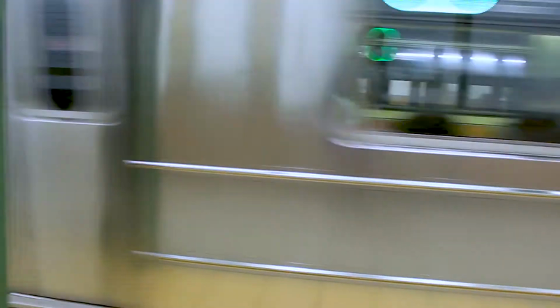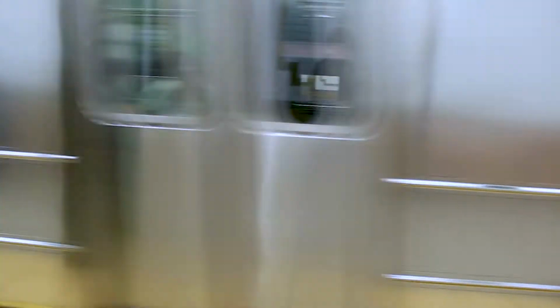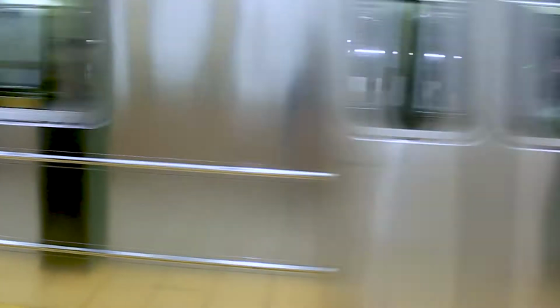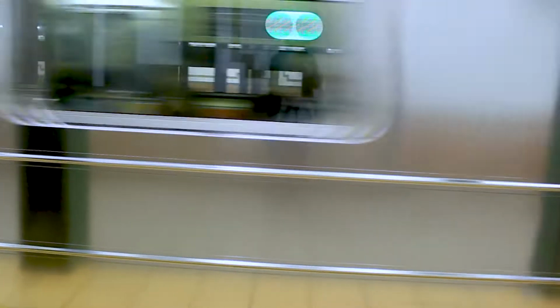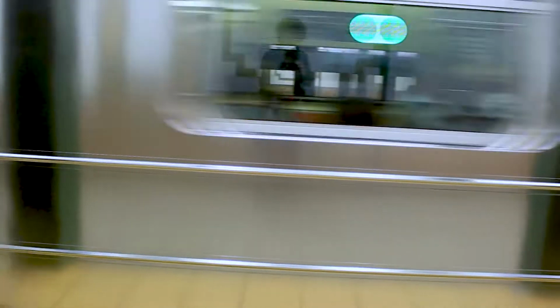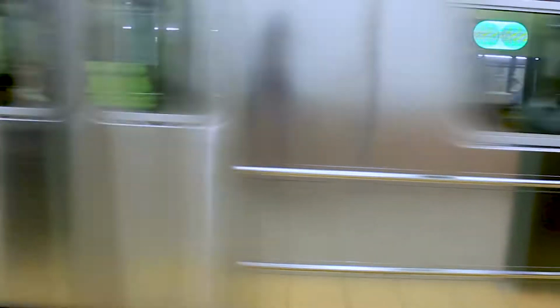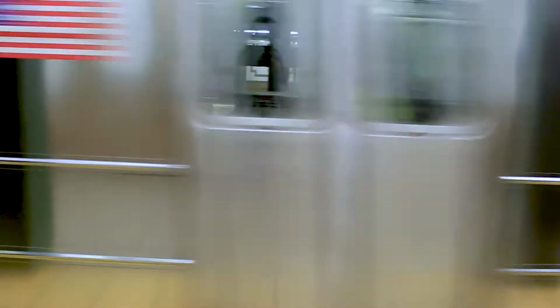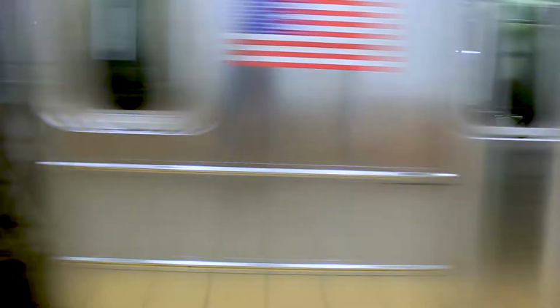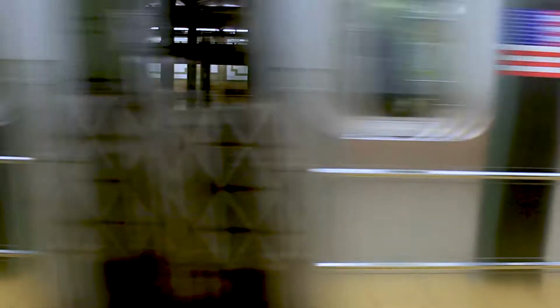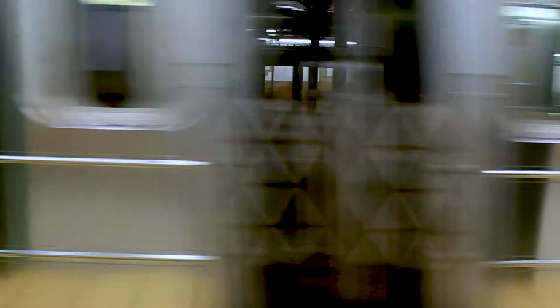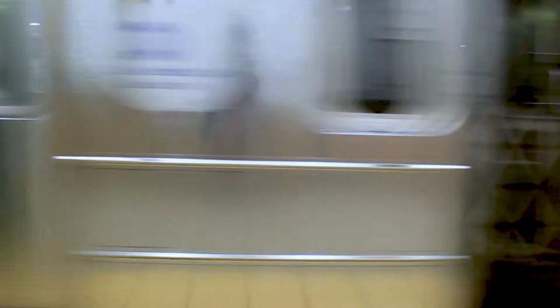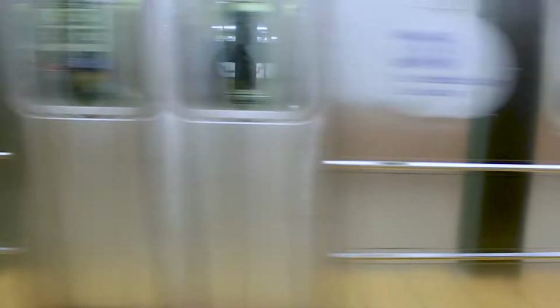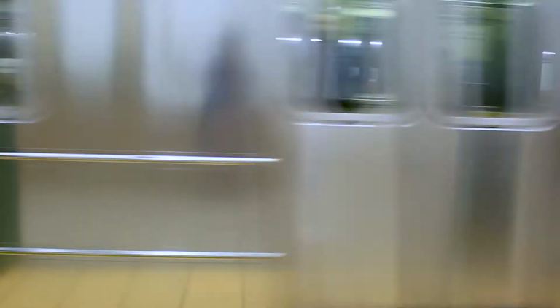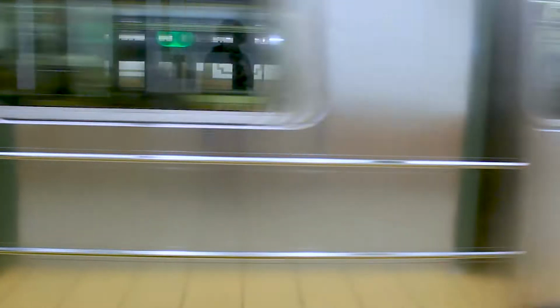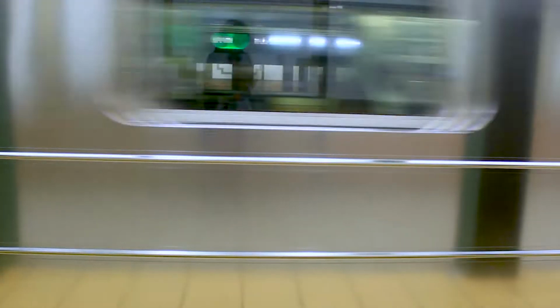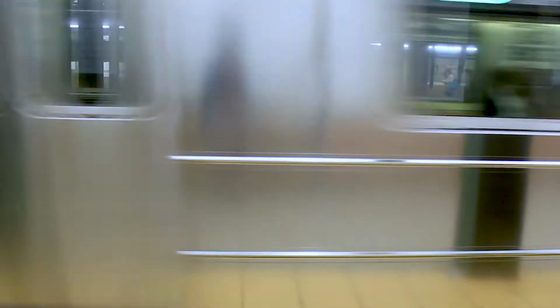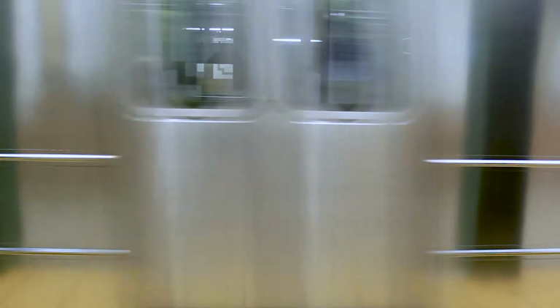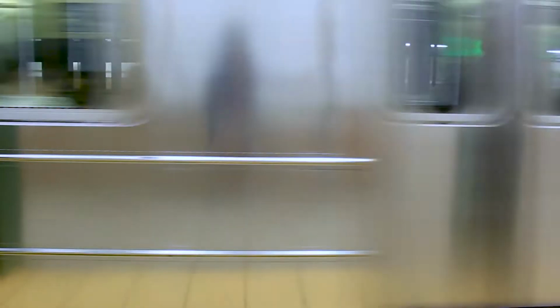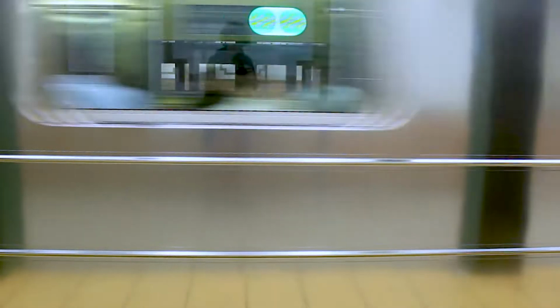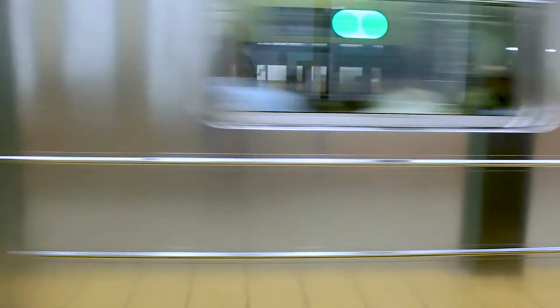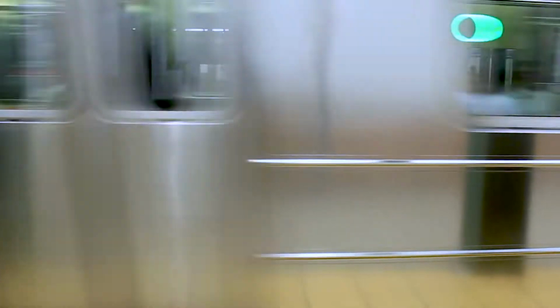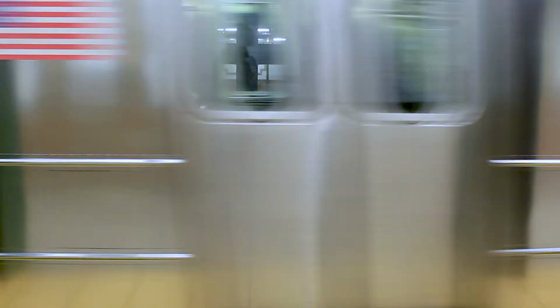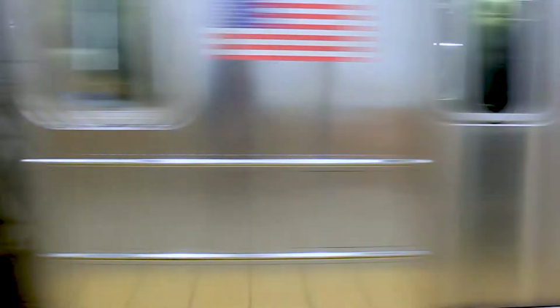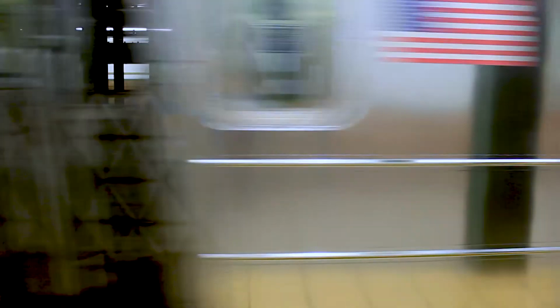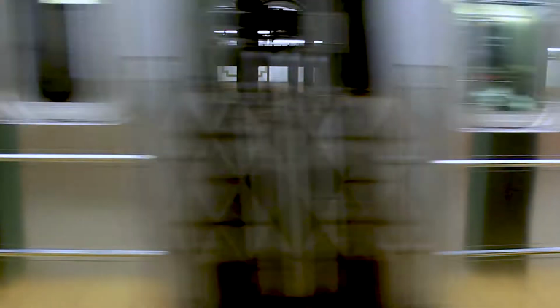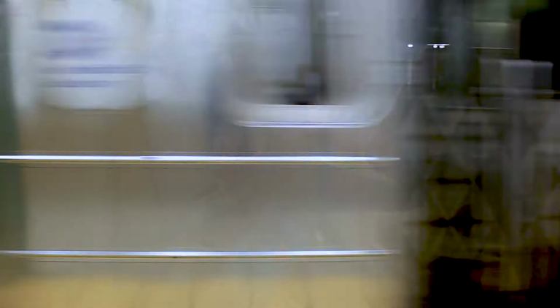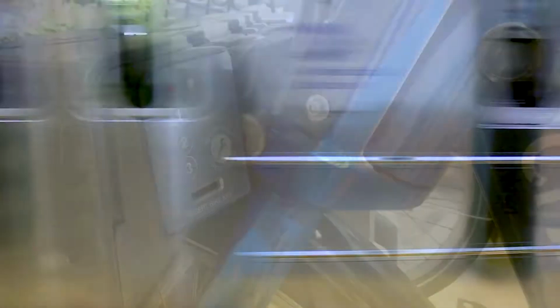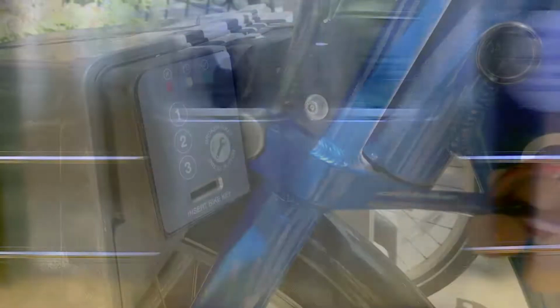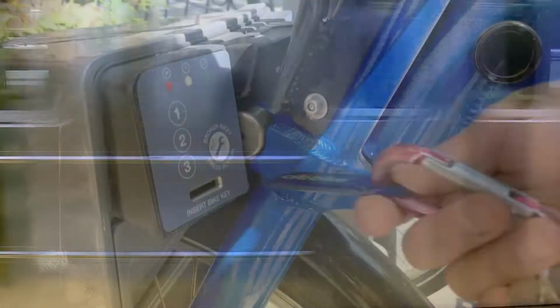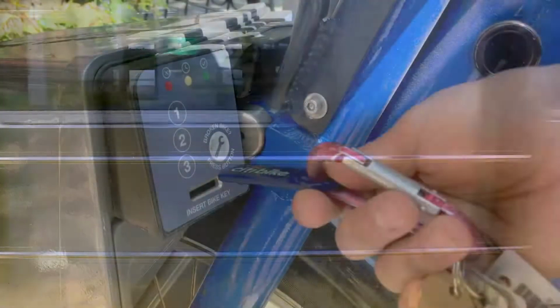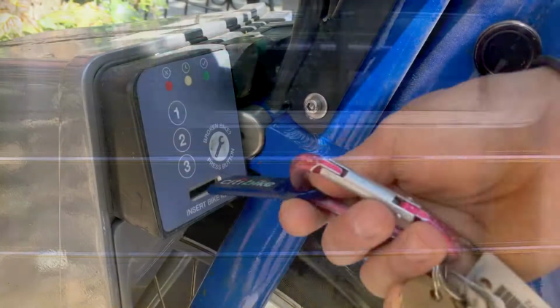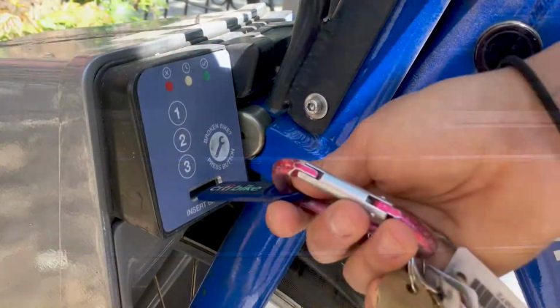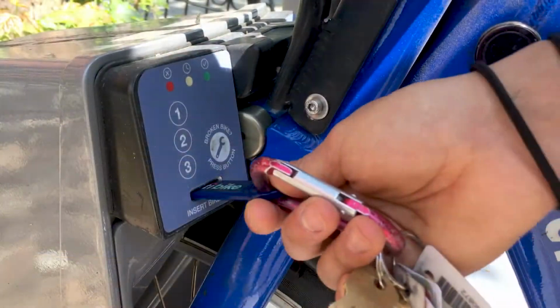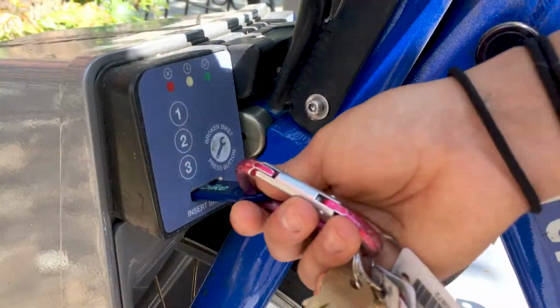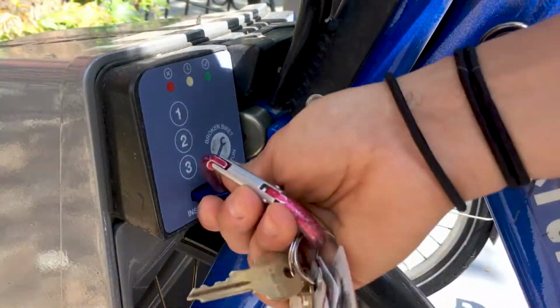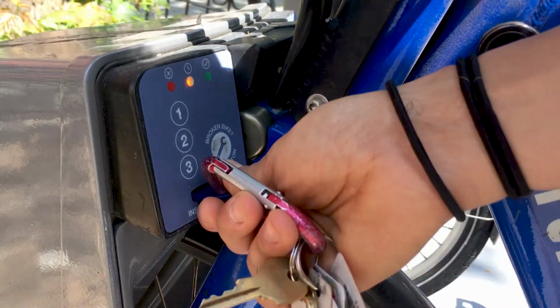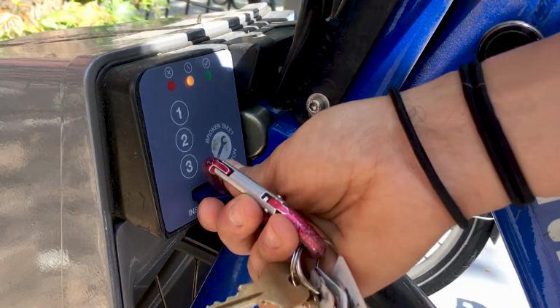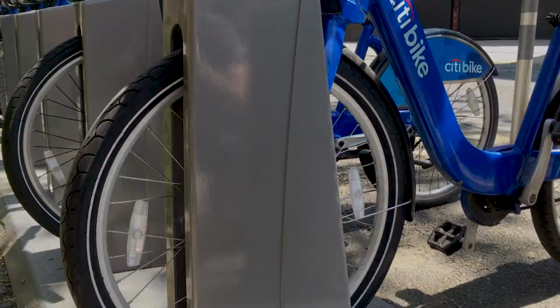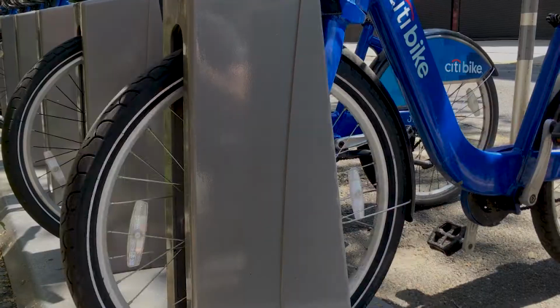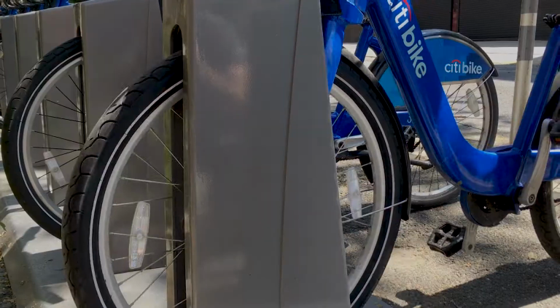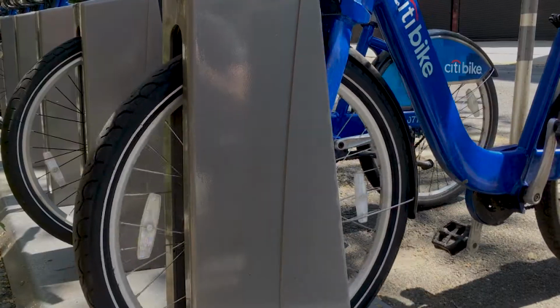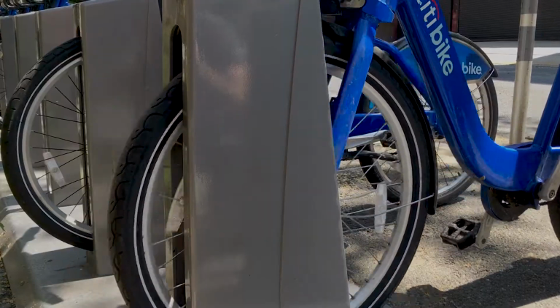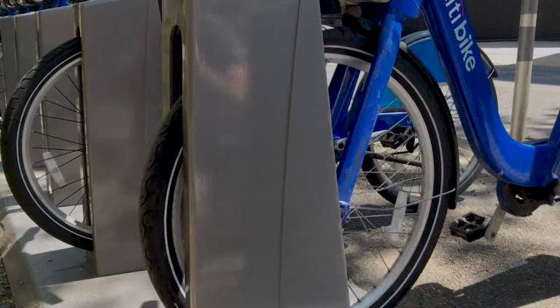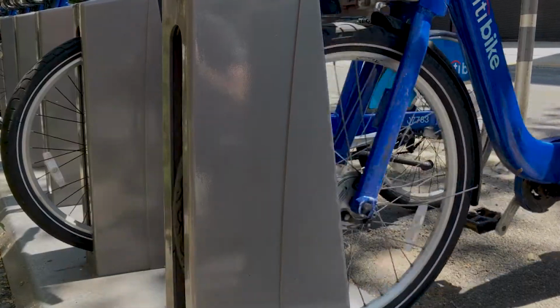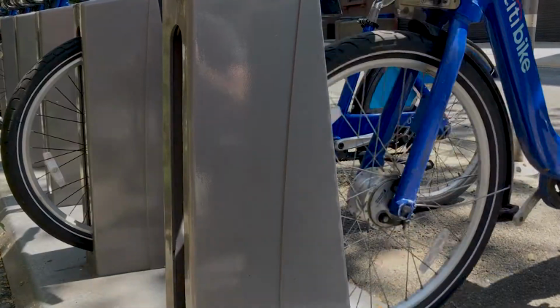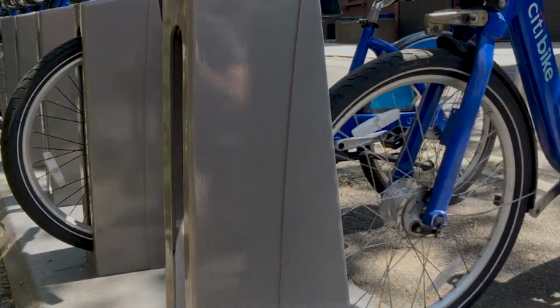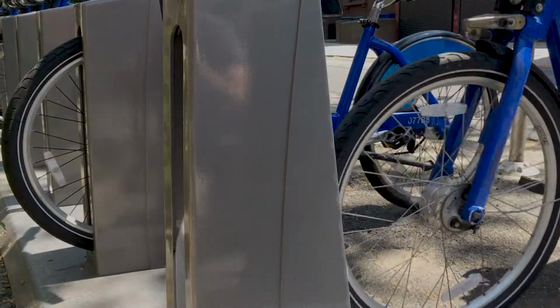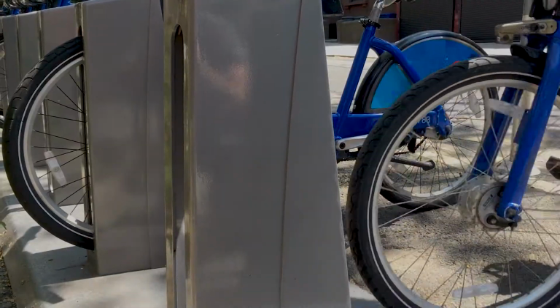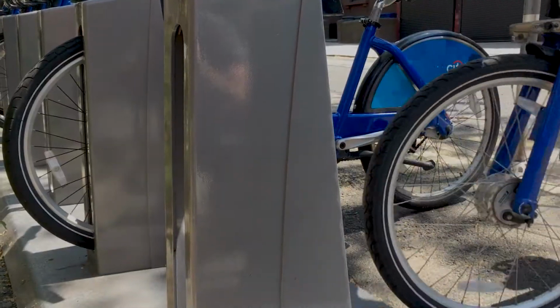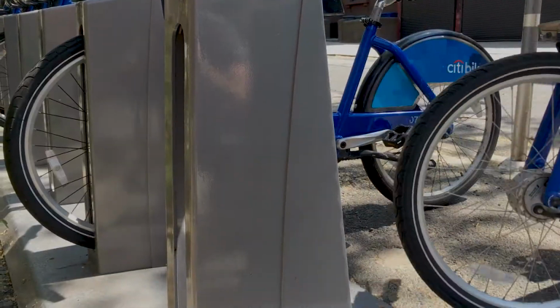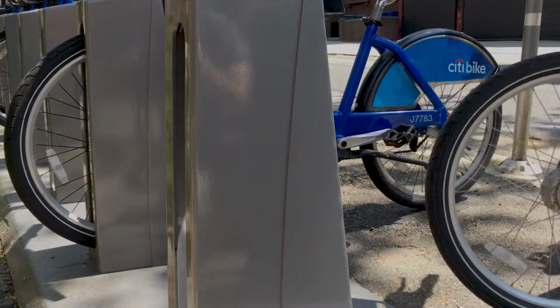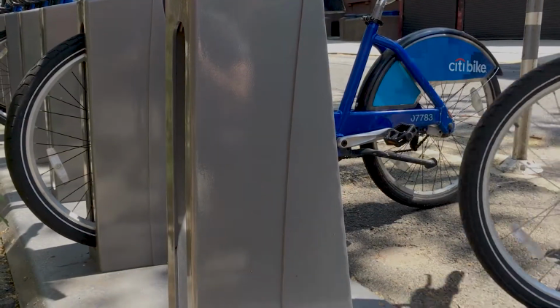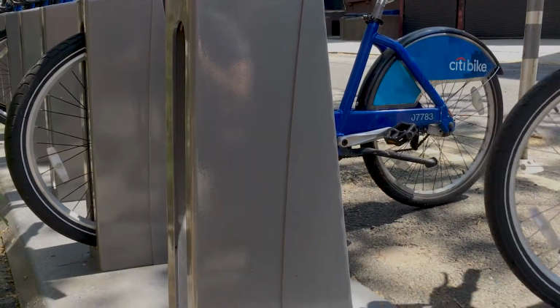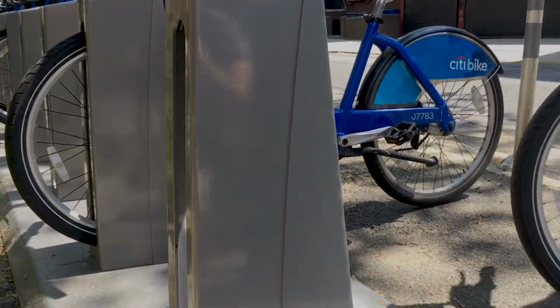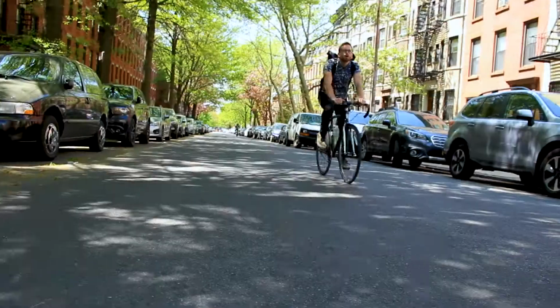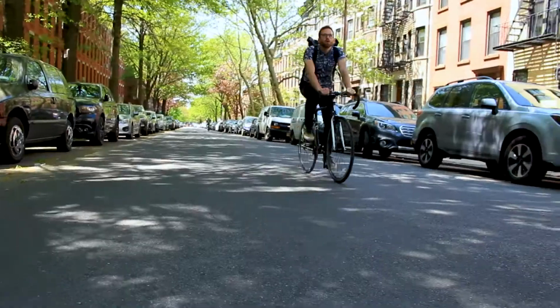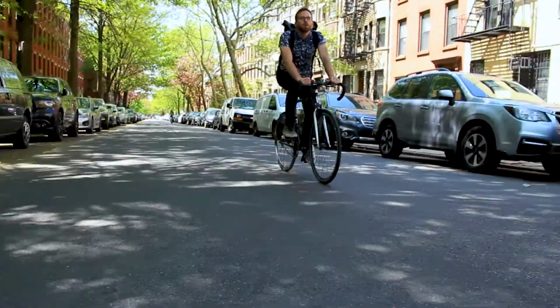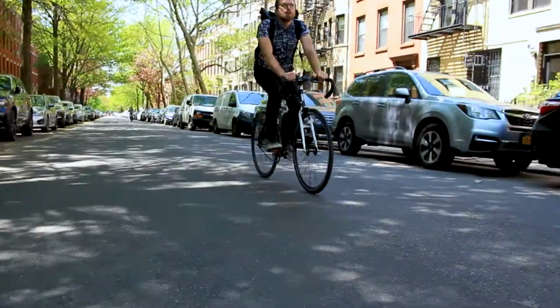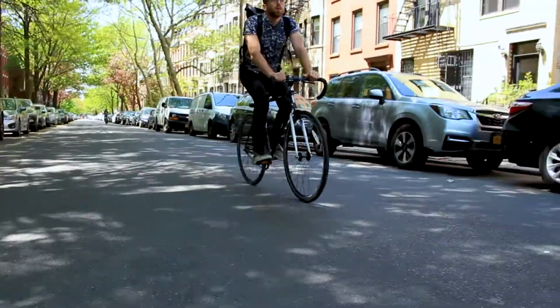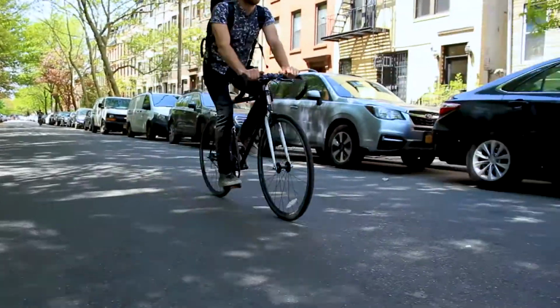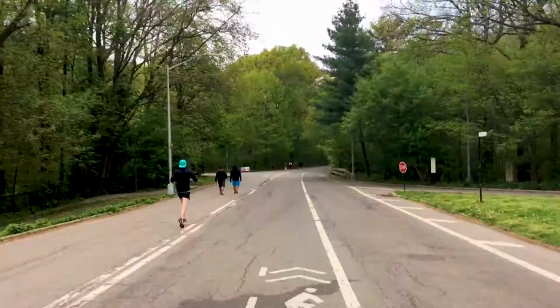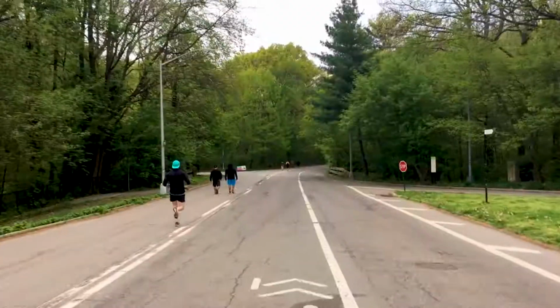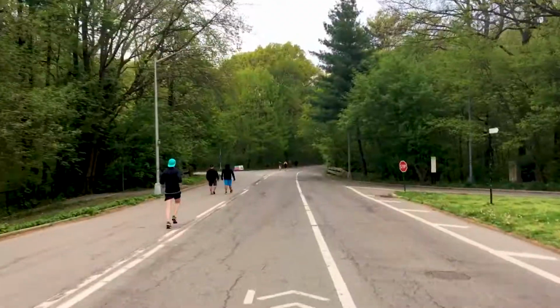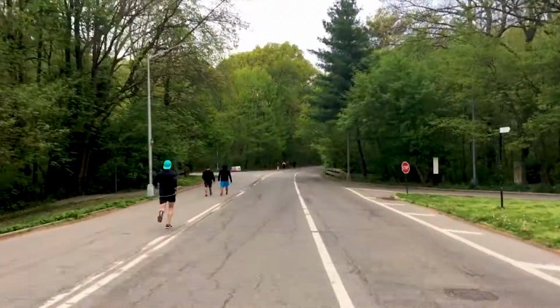To get from southern Brooklyn to northern Brooklyn, you can take the G train, or you can grab a city bike and enjoy exploring the neighborhoods for yourself.